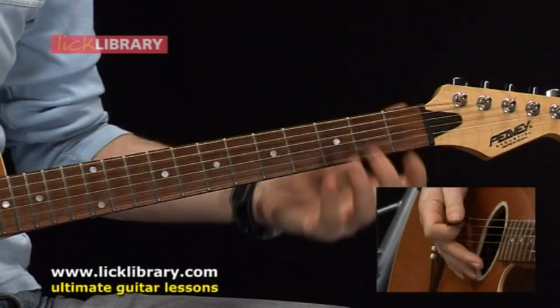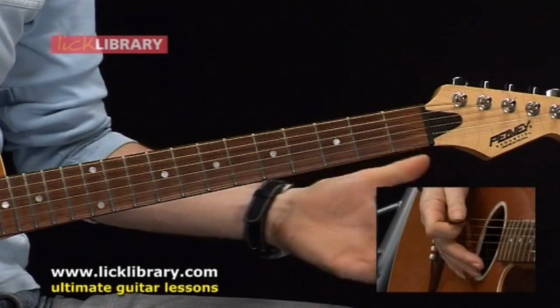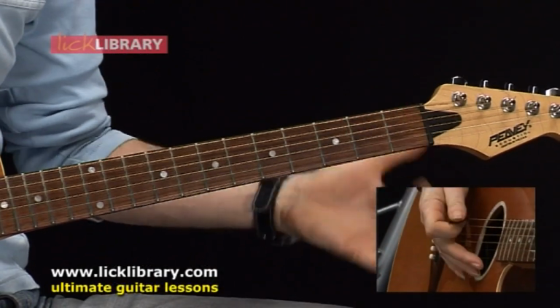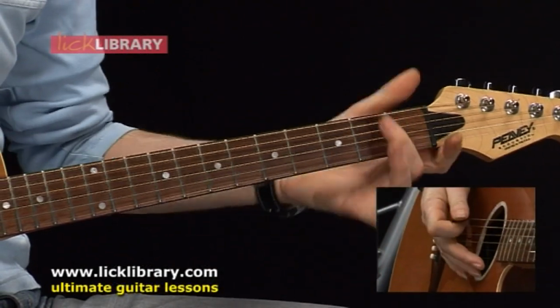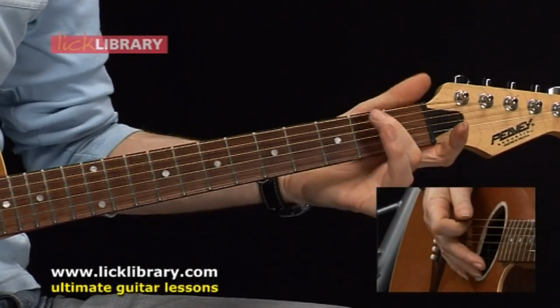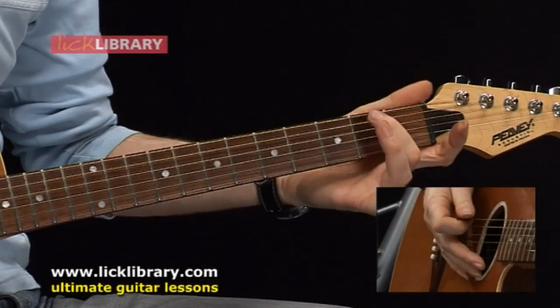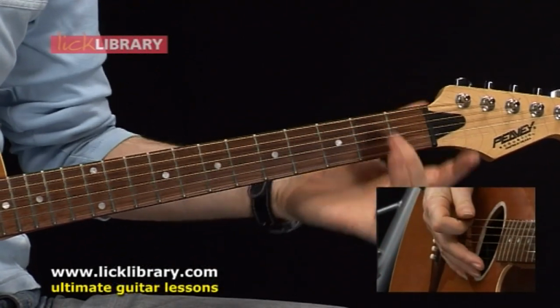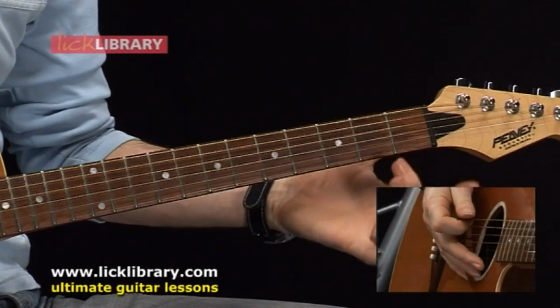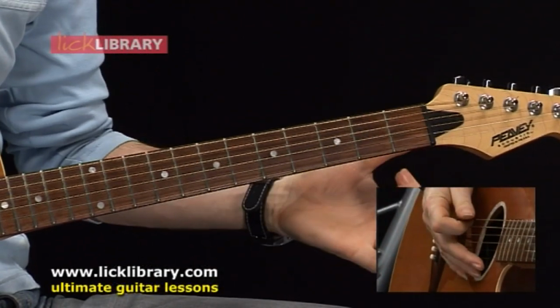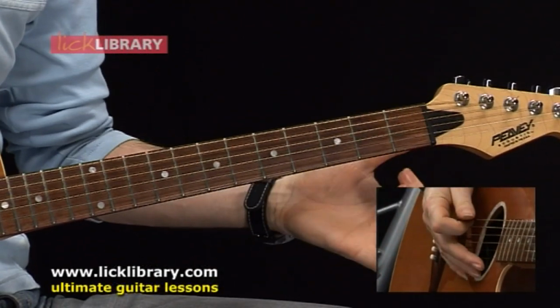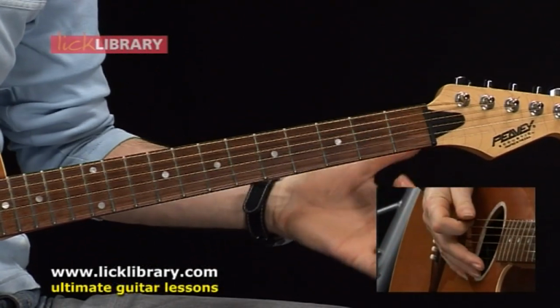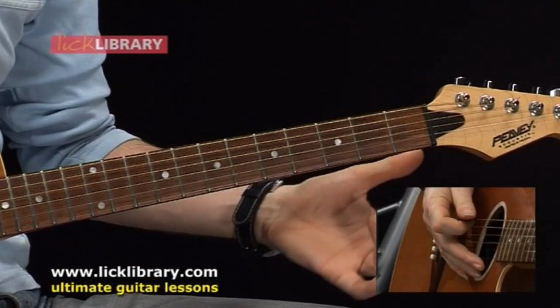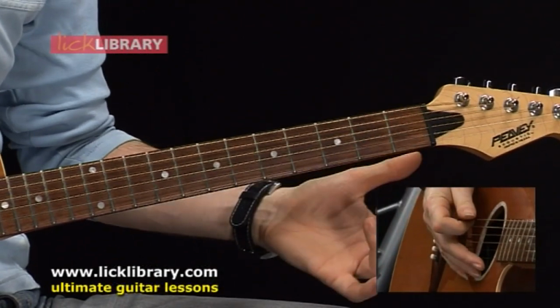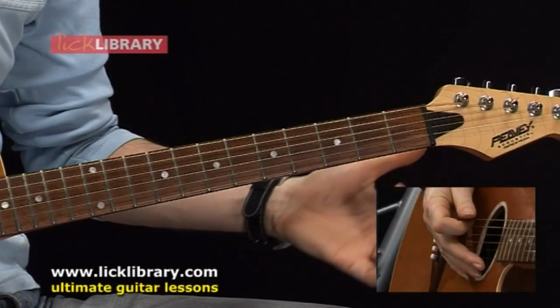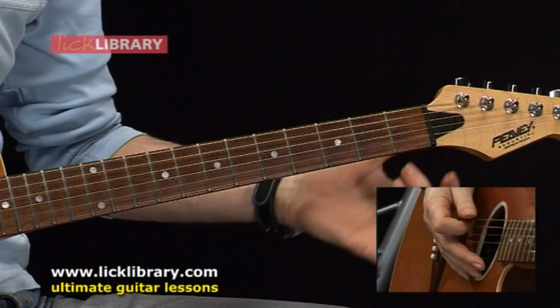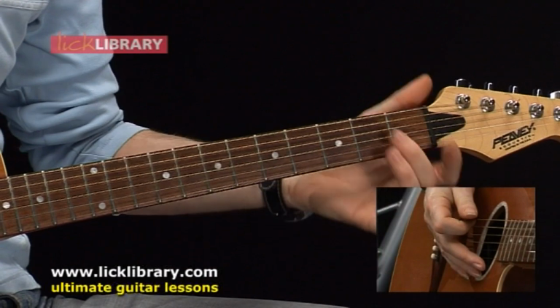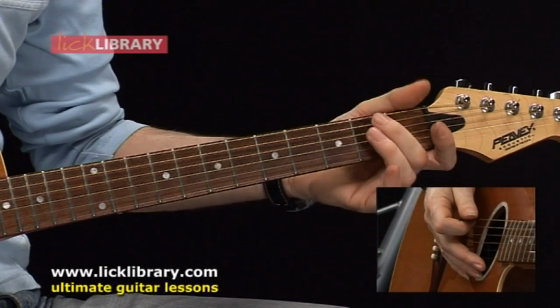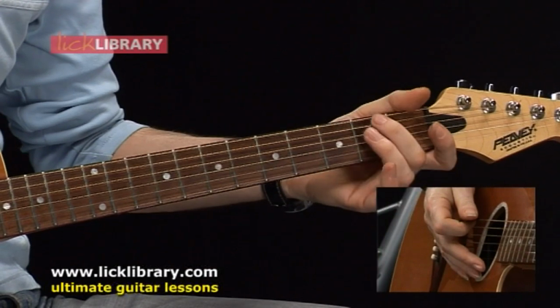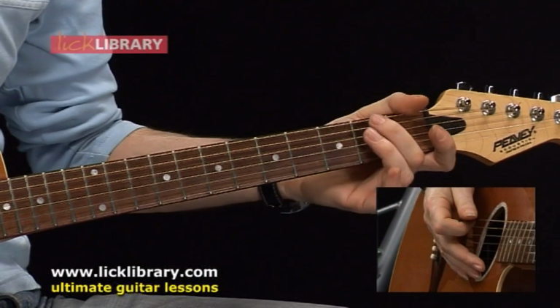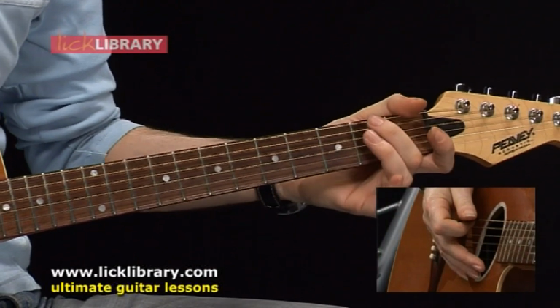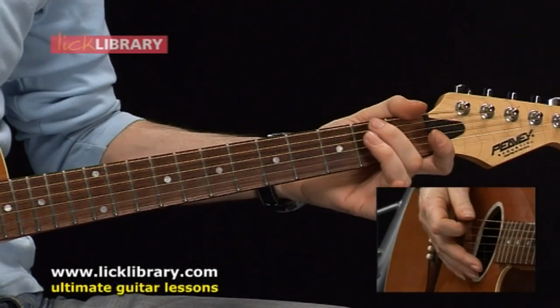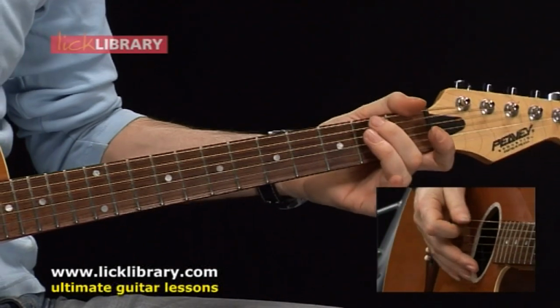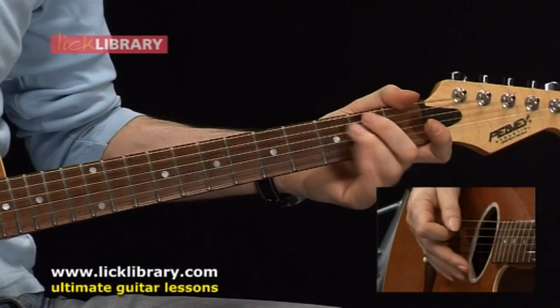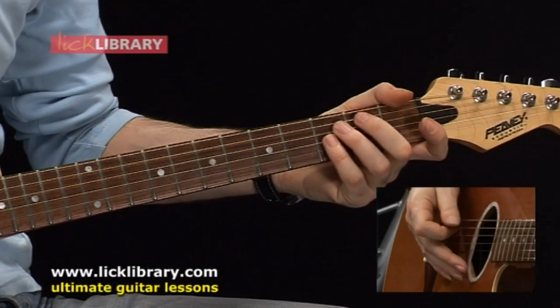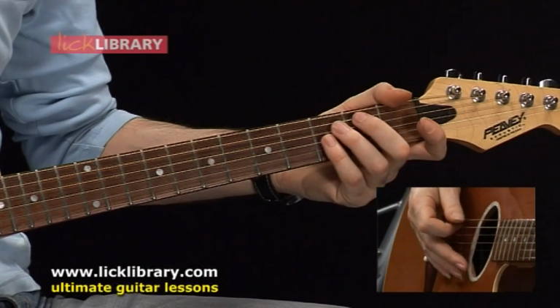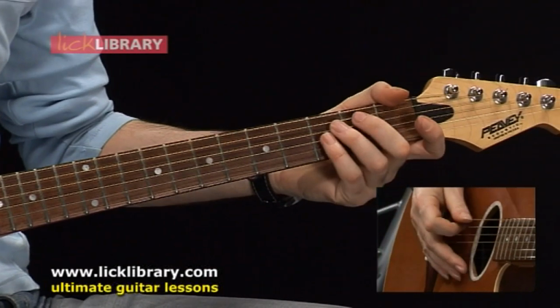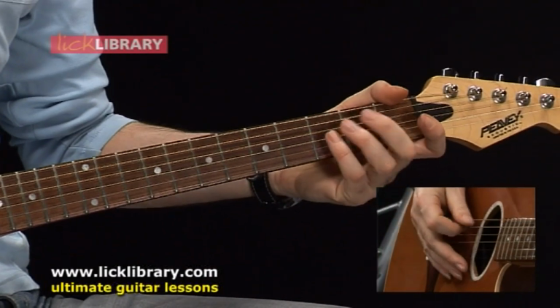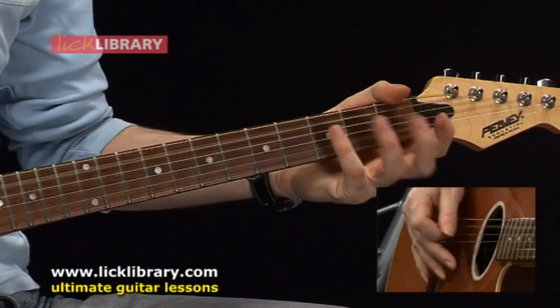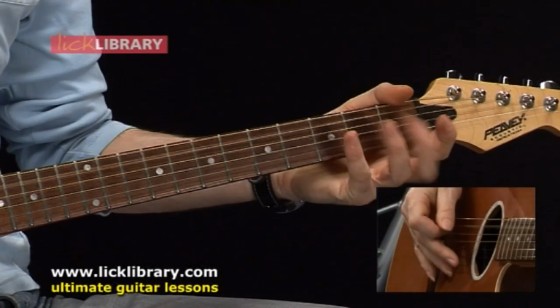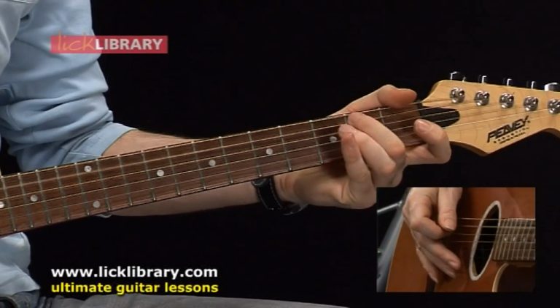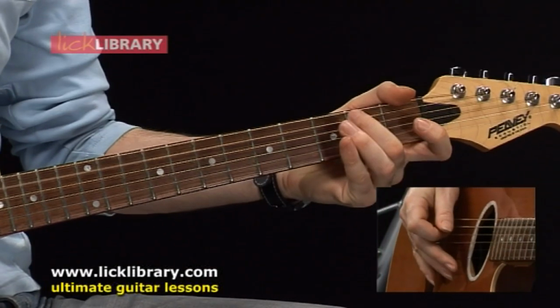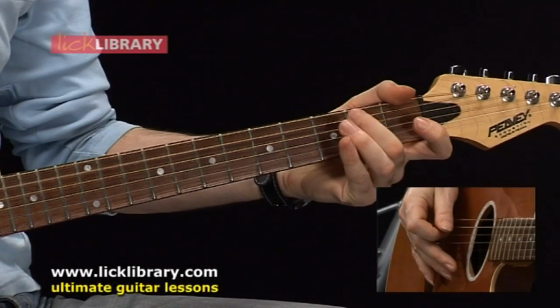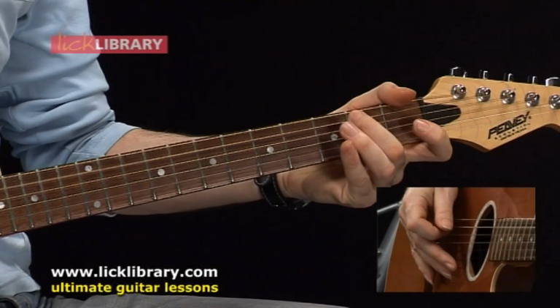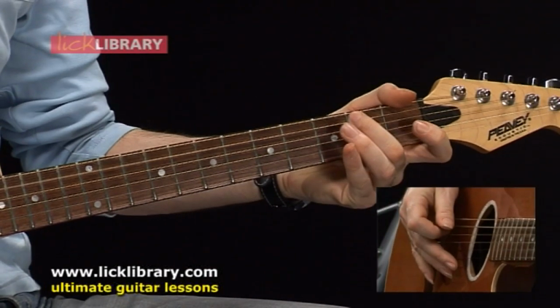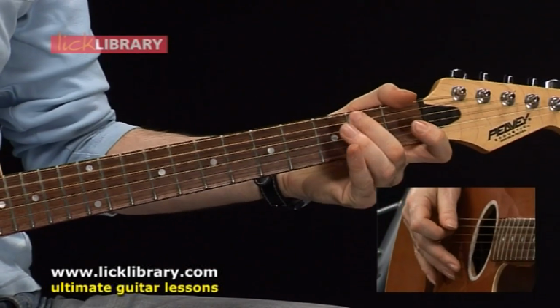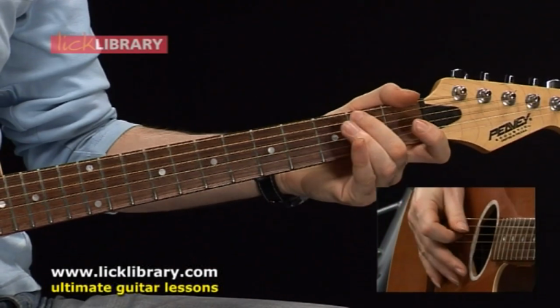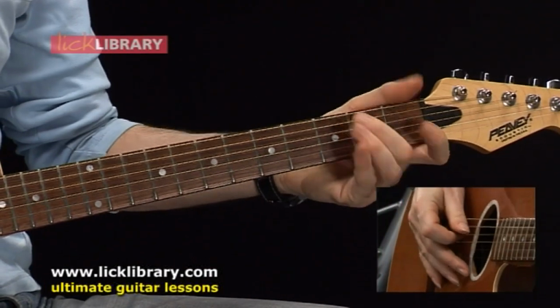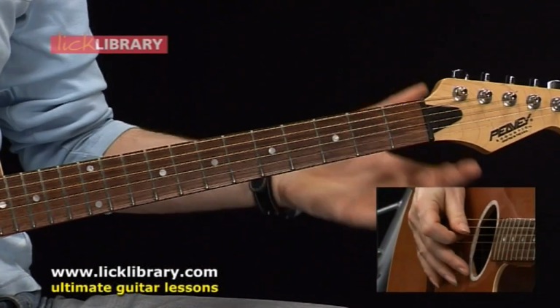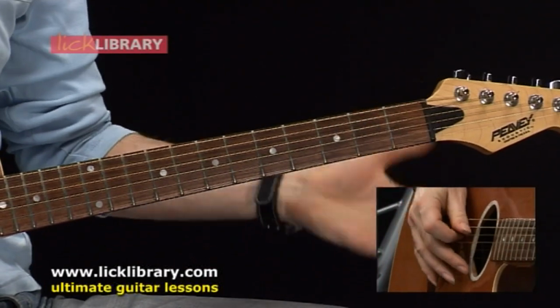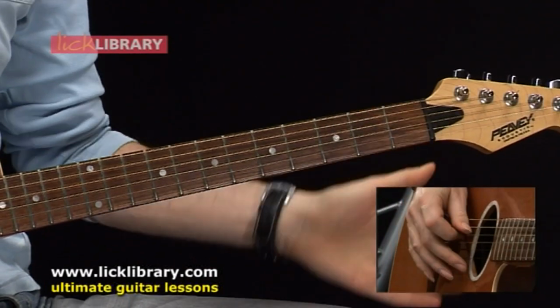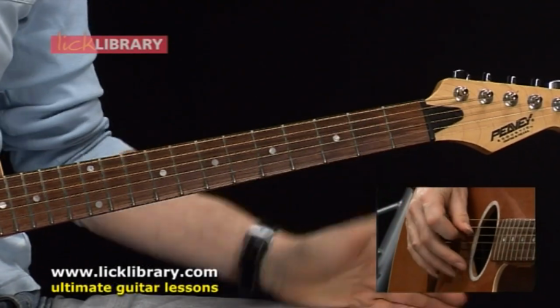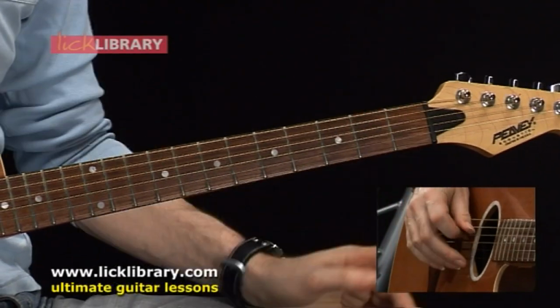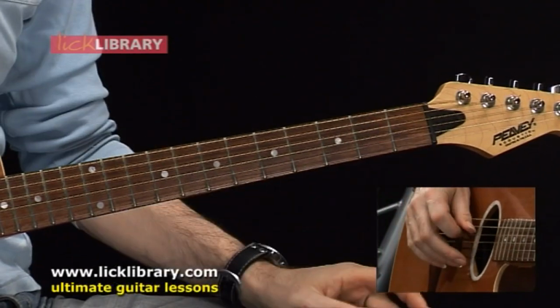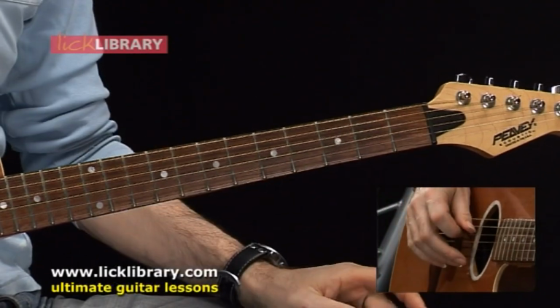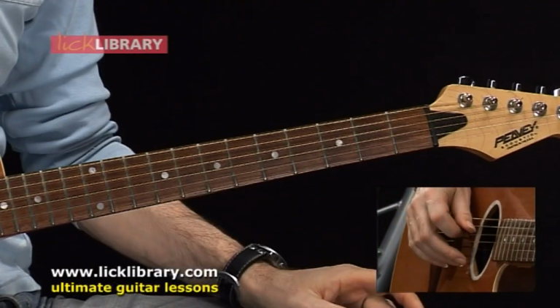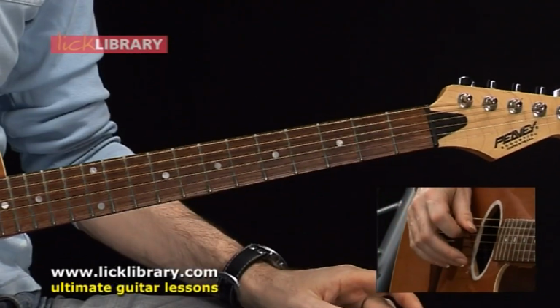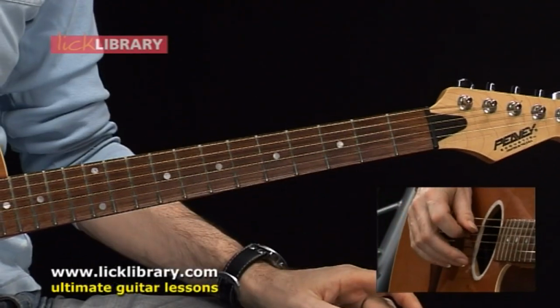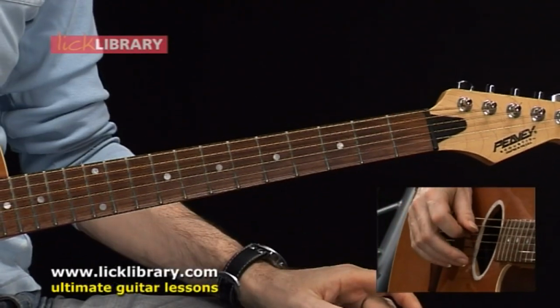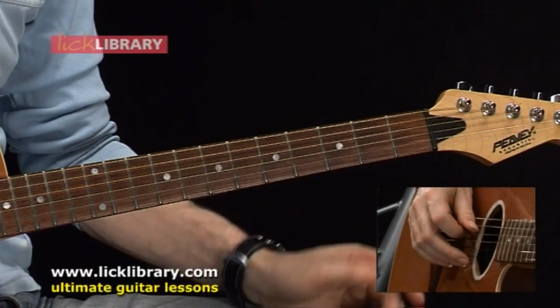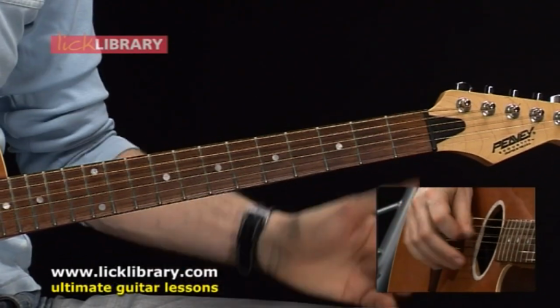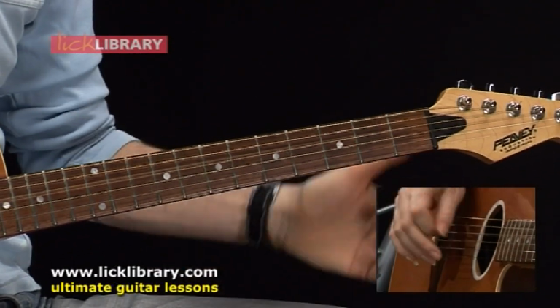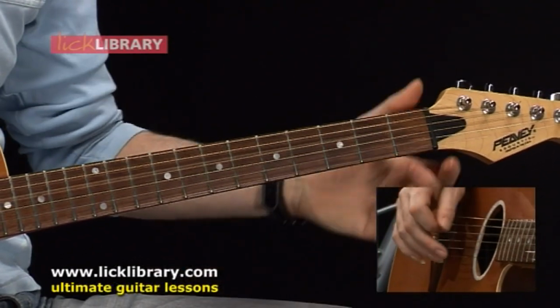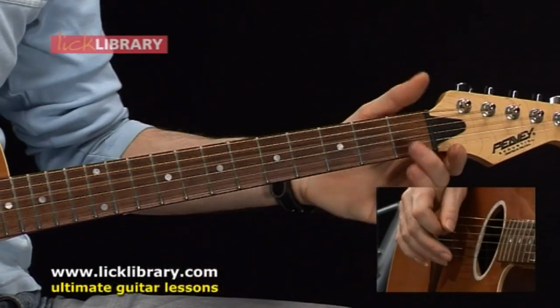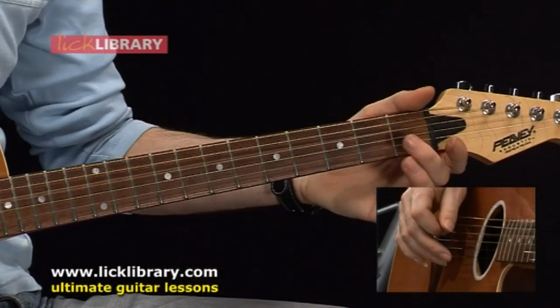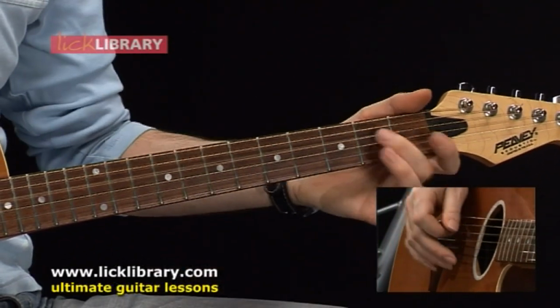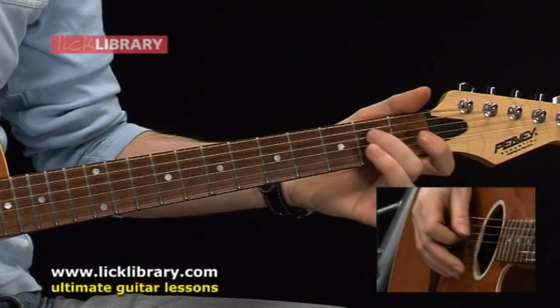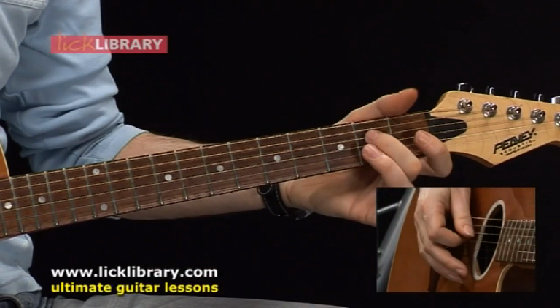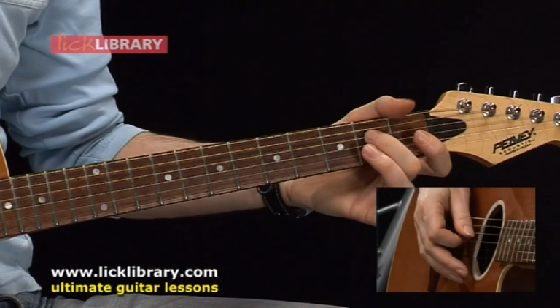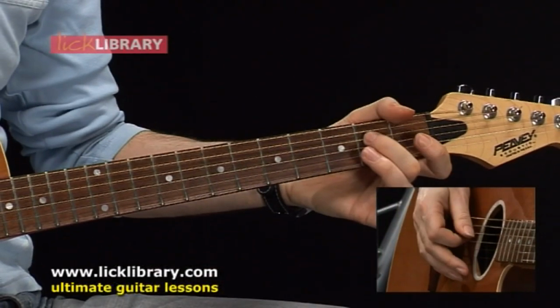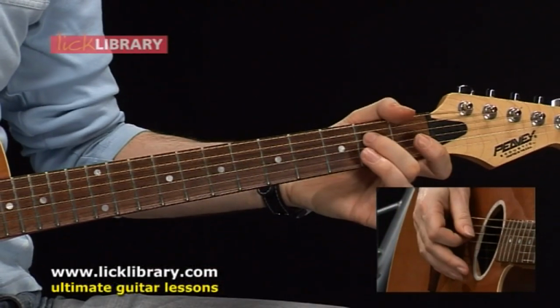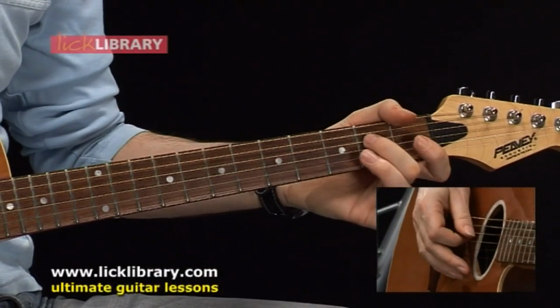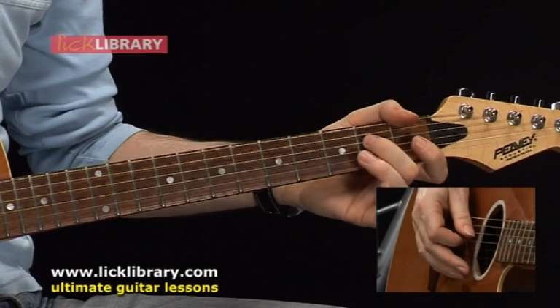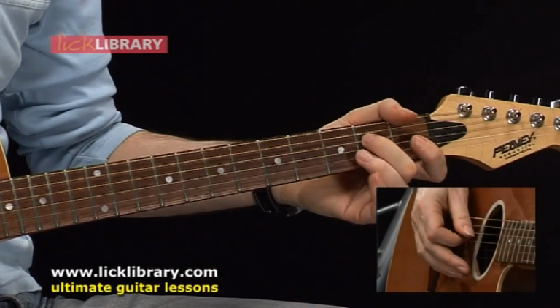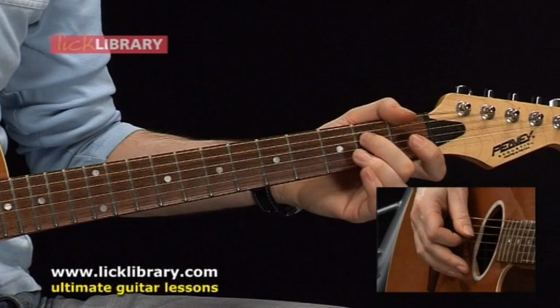That's a hammer-on on the A string — hammer-on to the second fret, catching the open D string, to the root note.